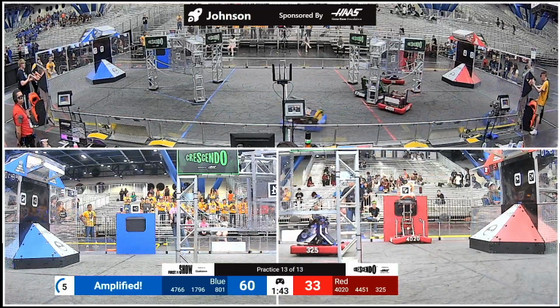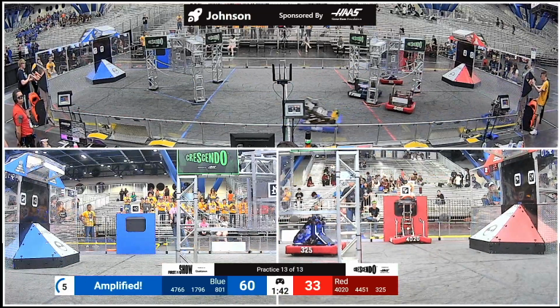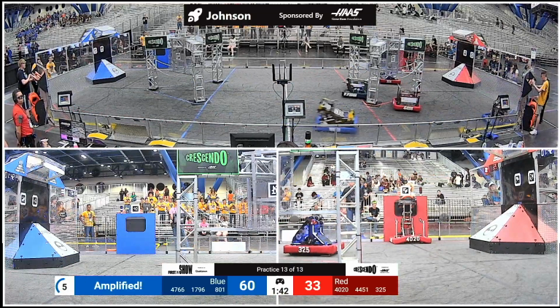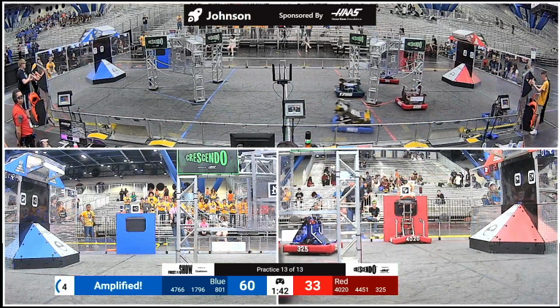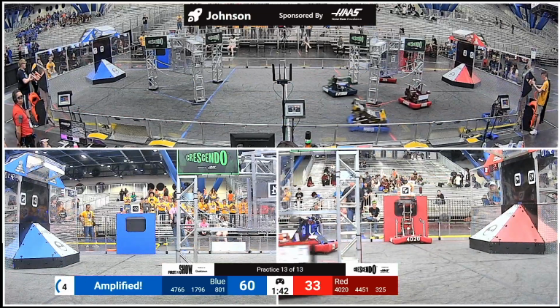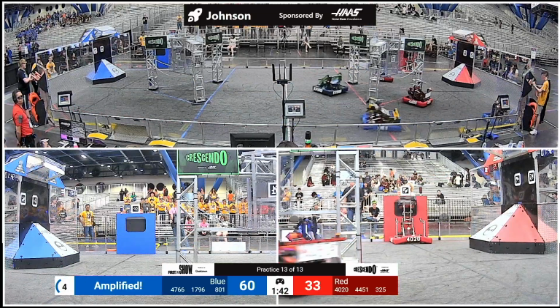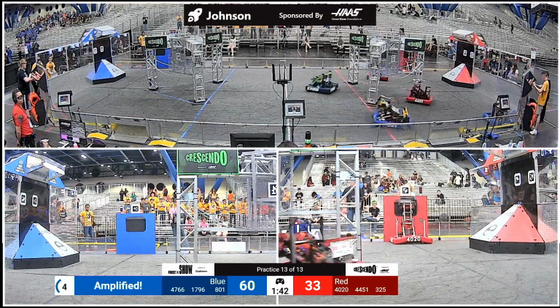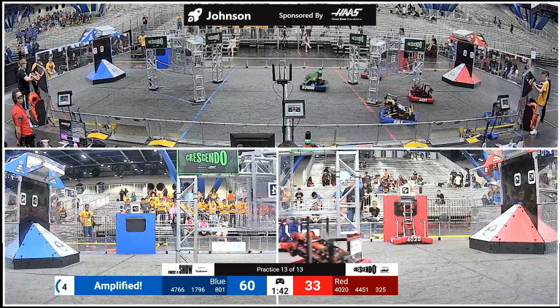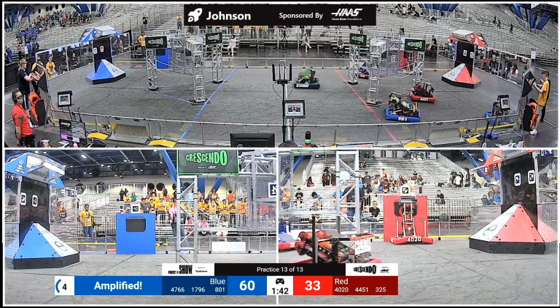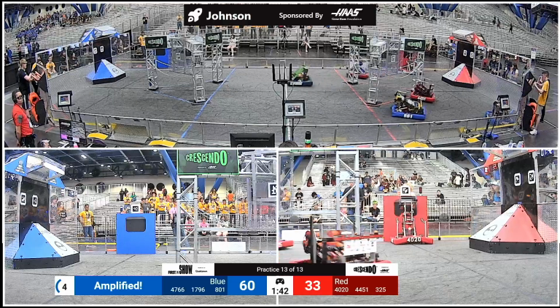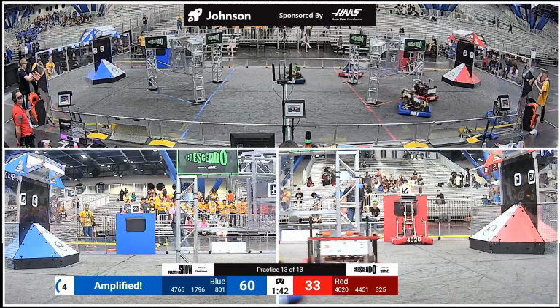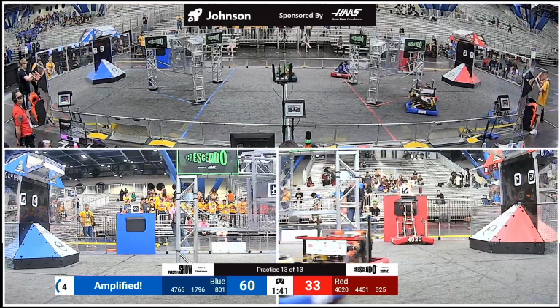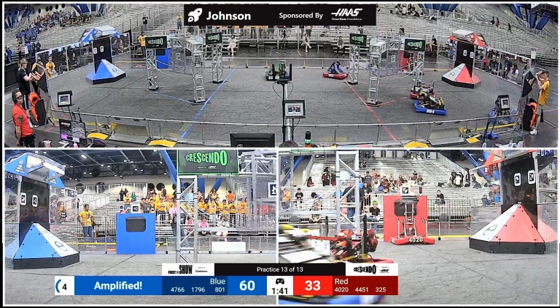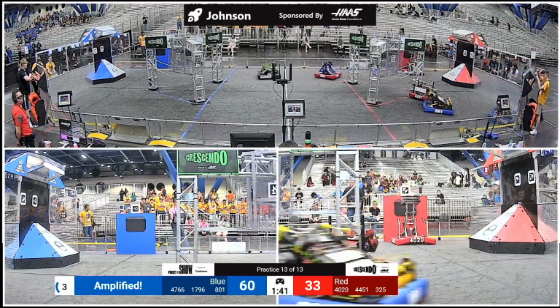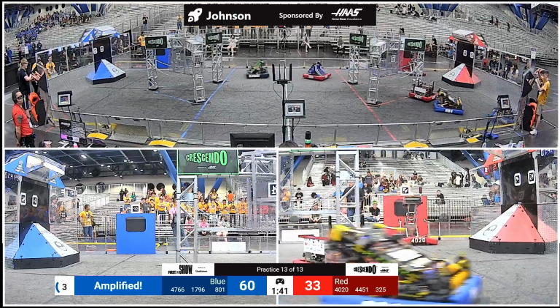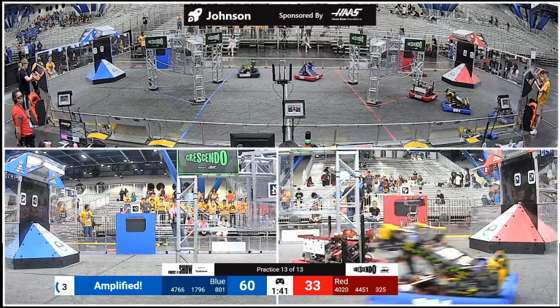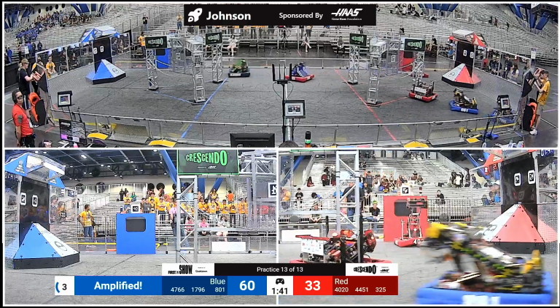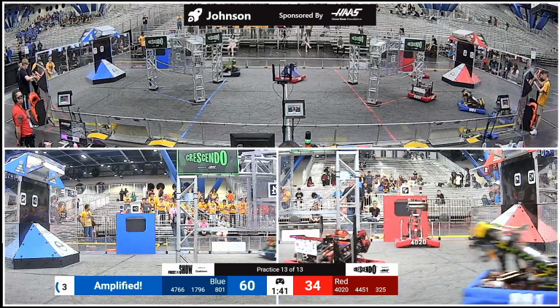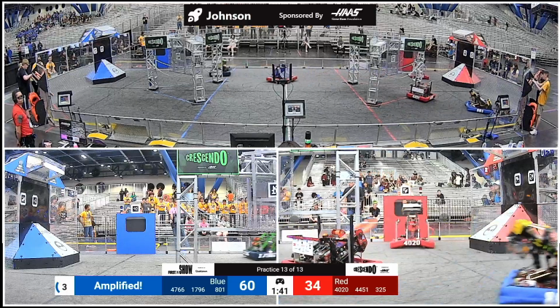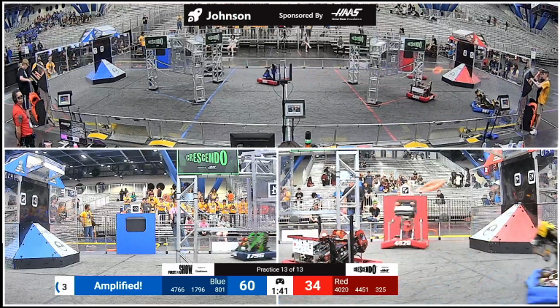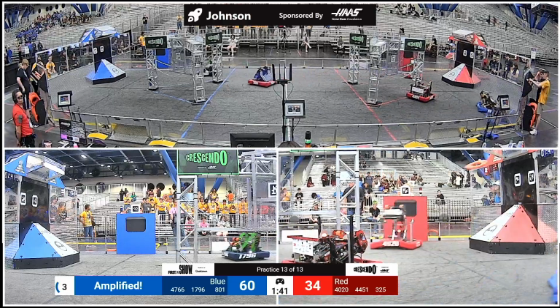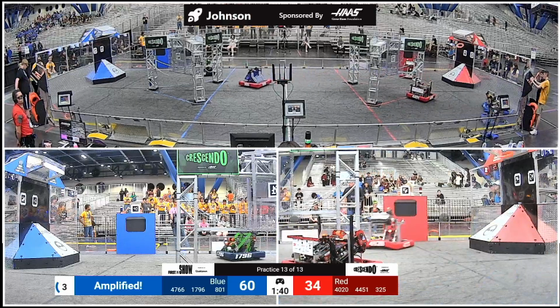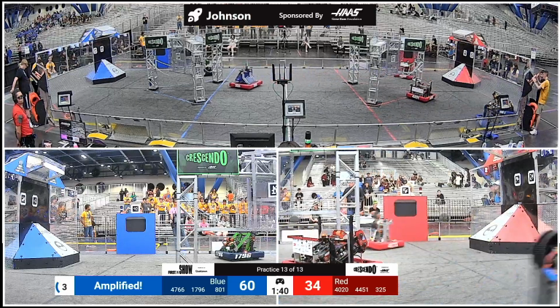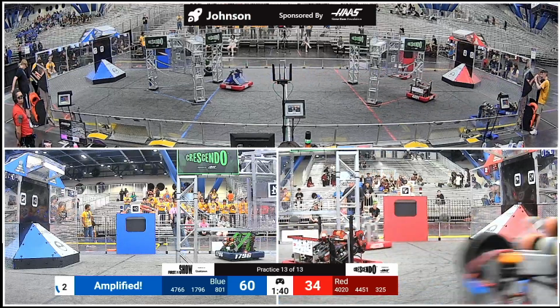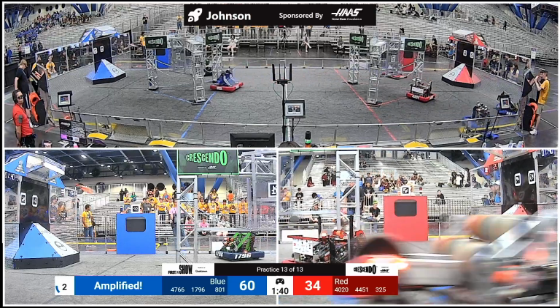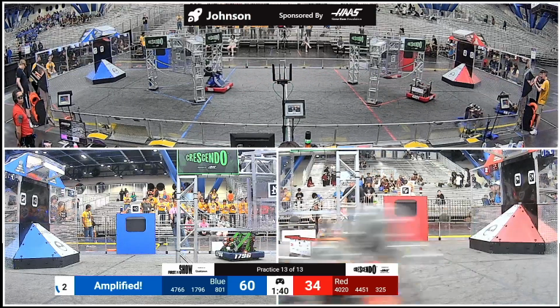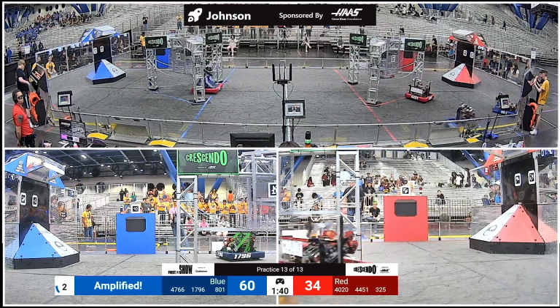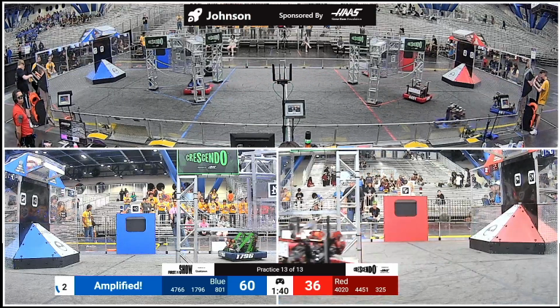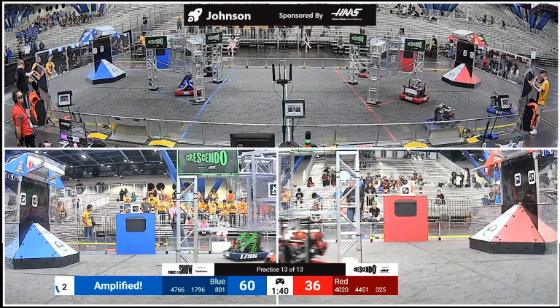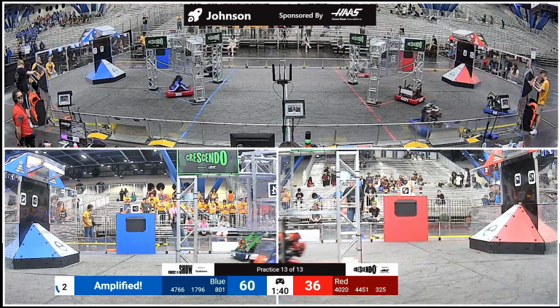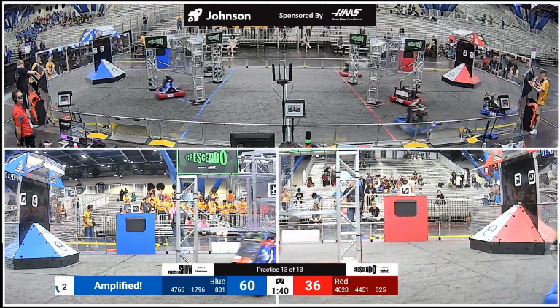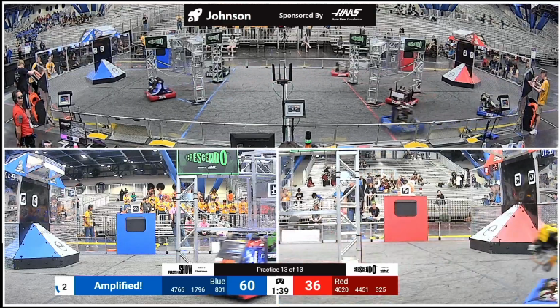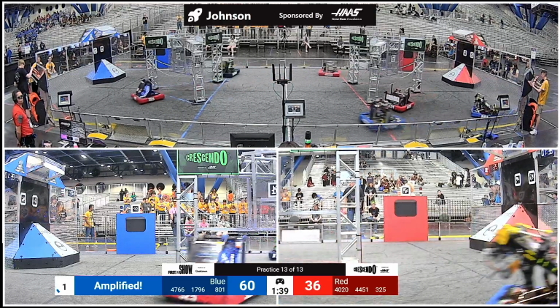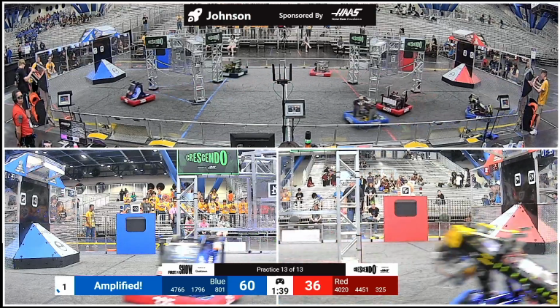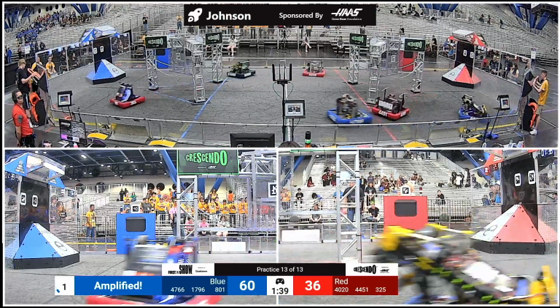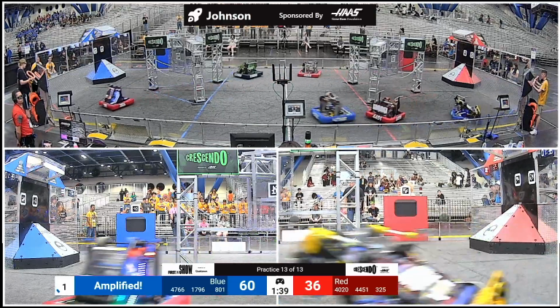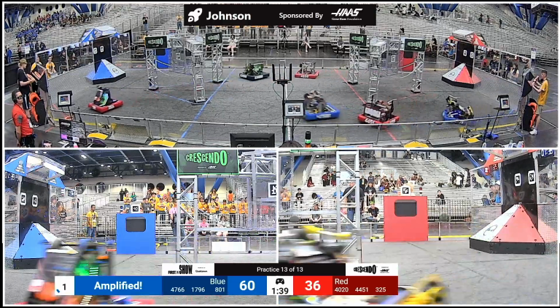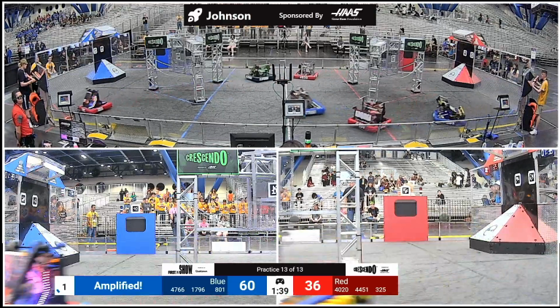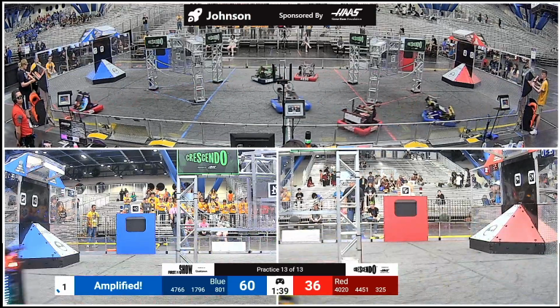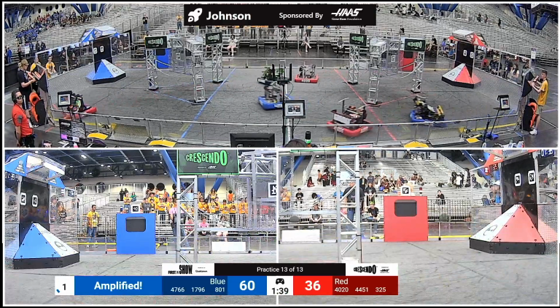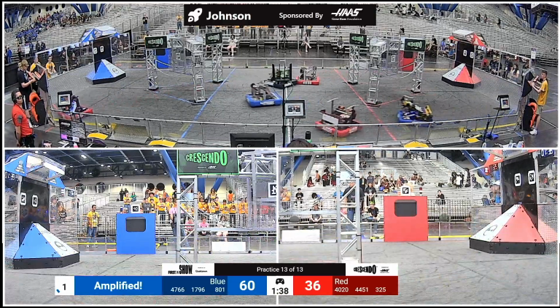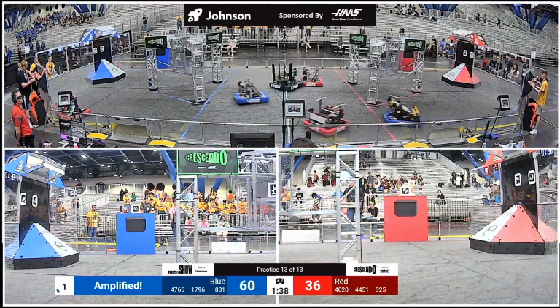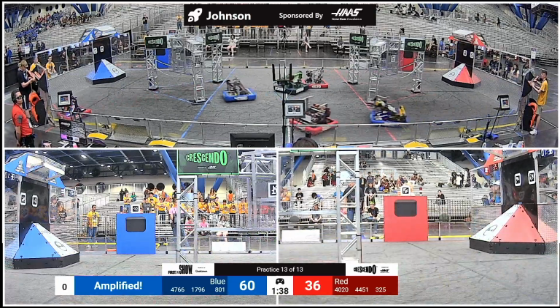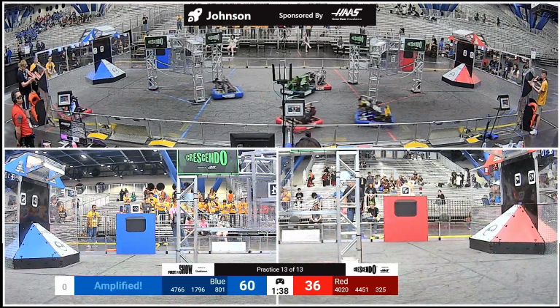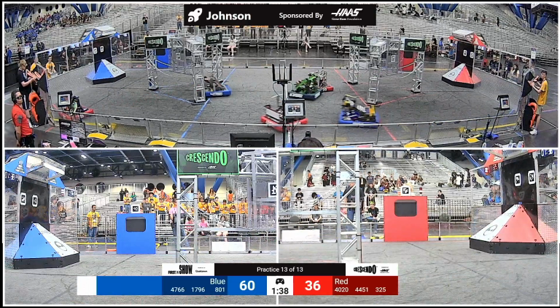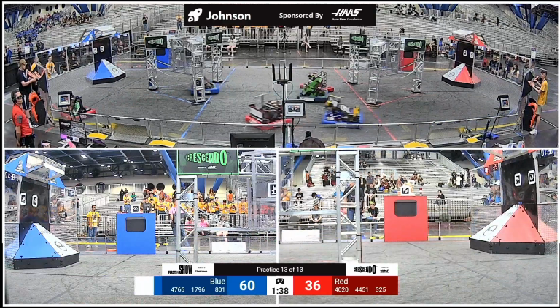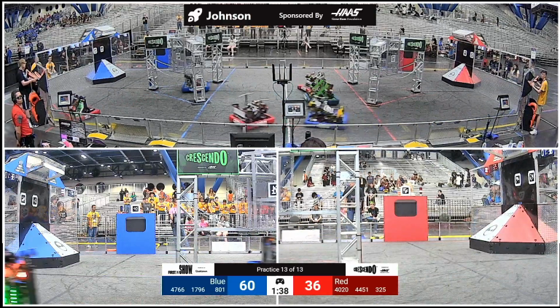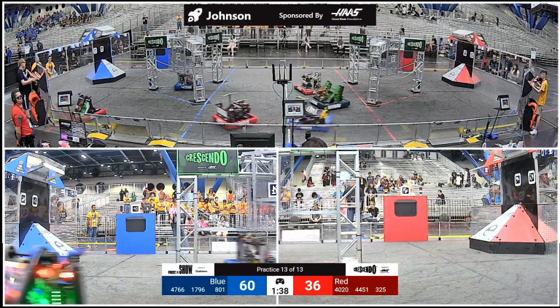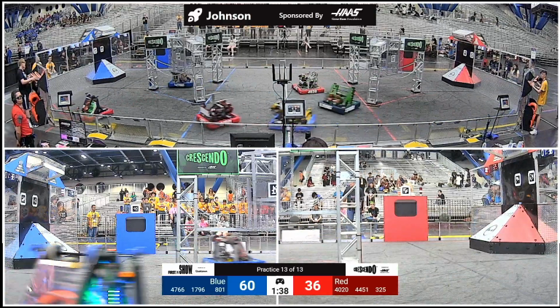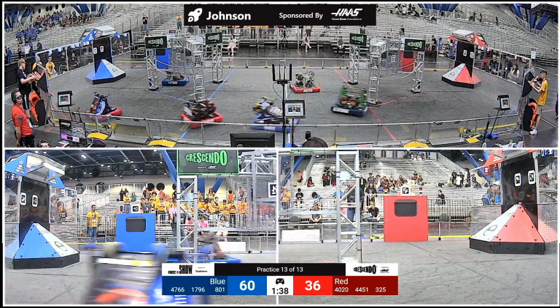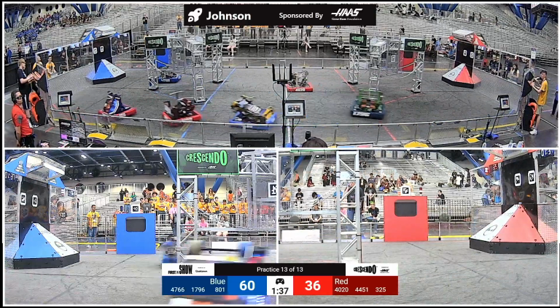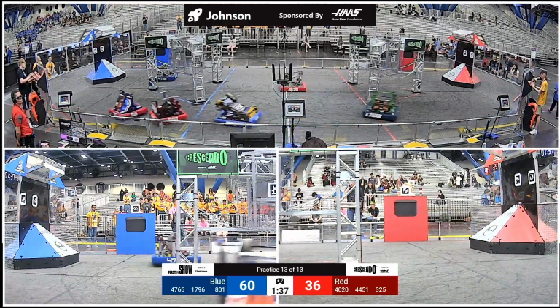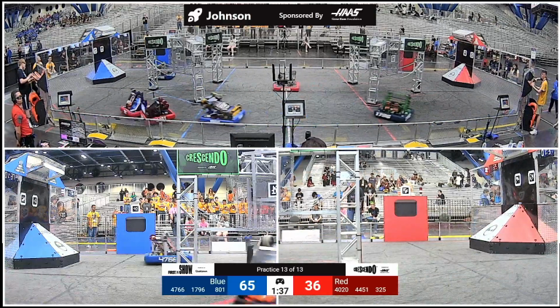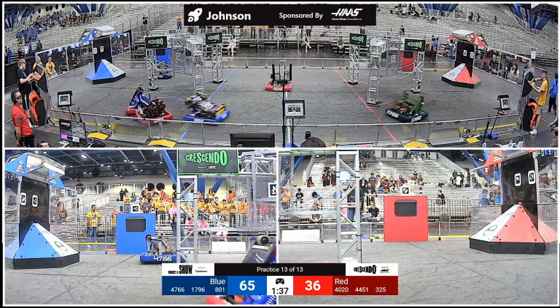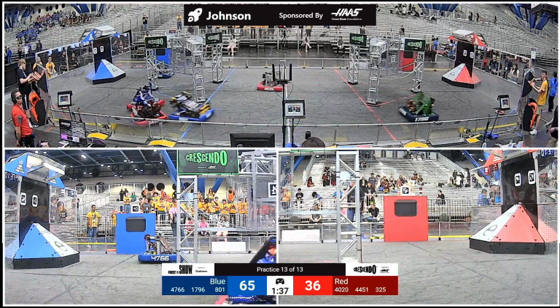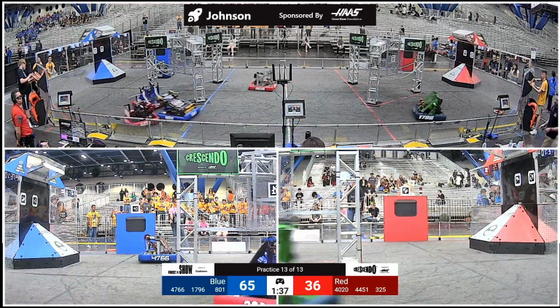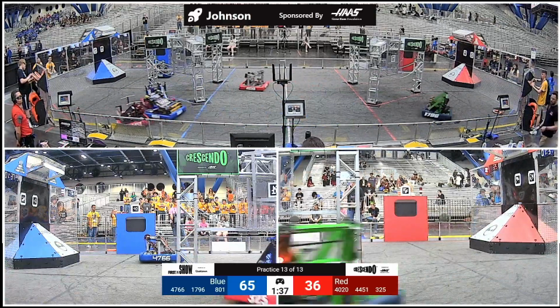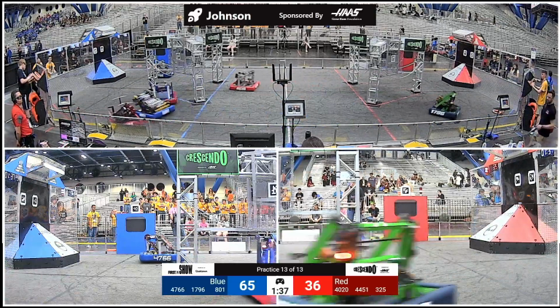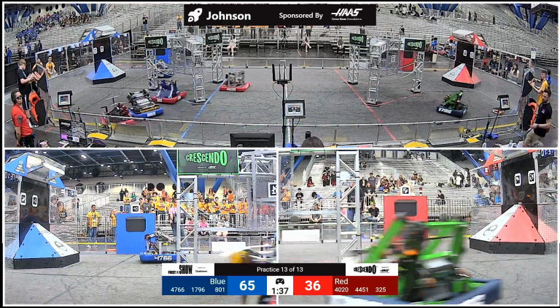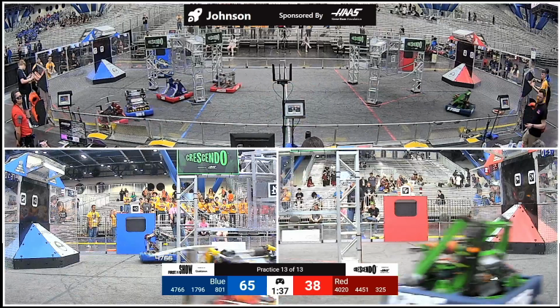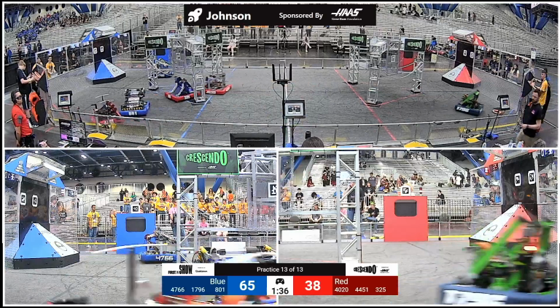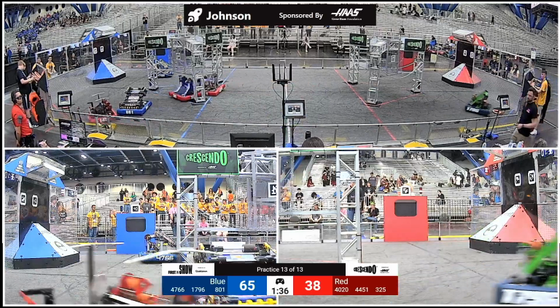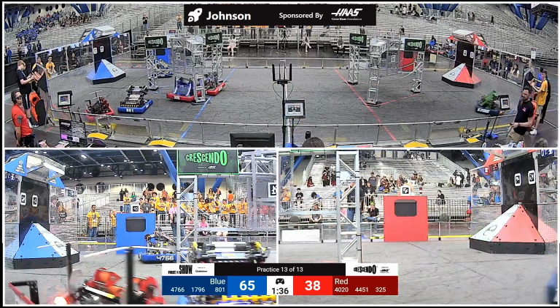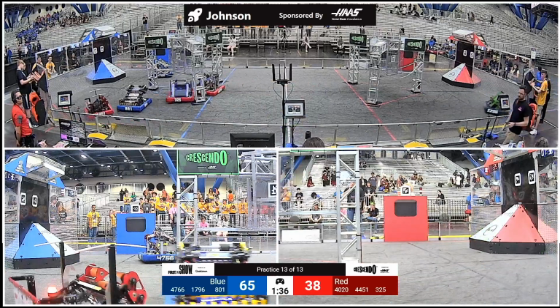In a moment, it will be time to execute rock concert movement number three, the up and down jumping motion.